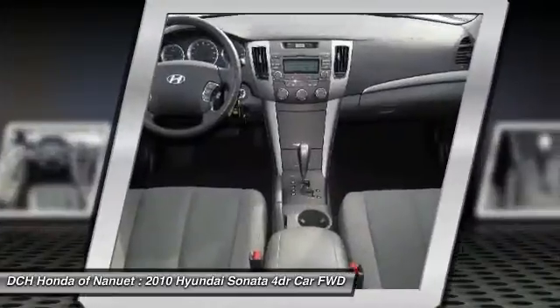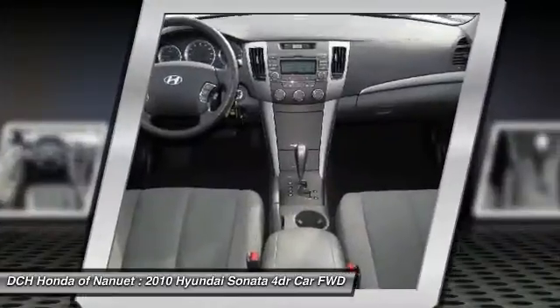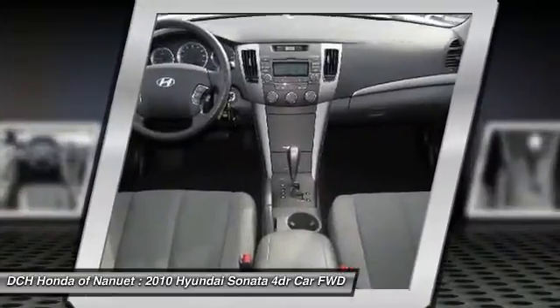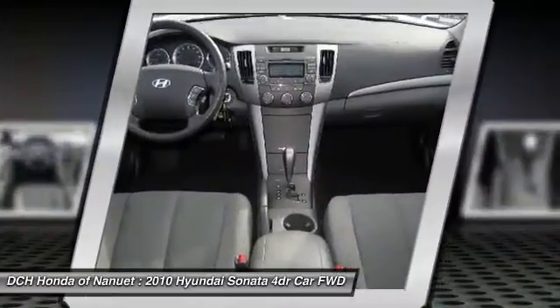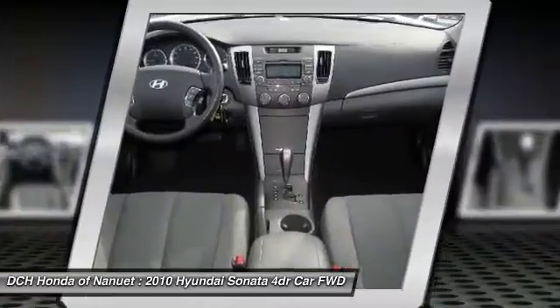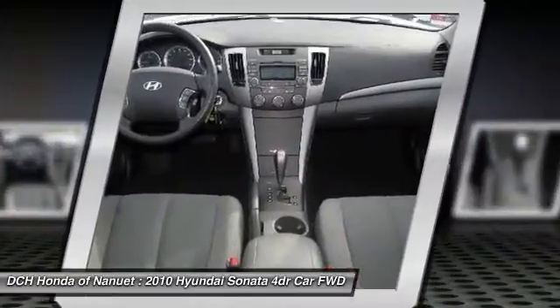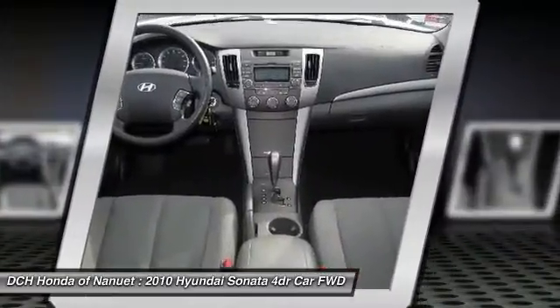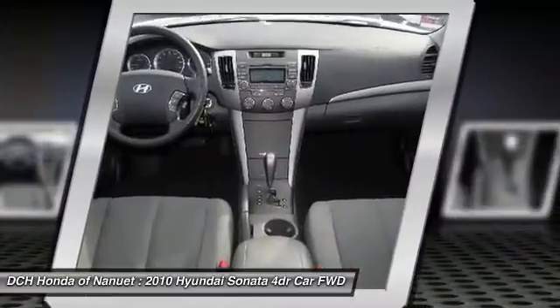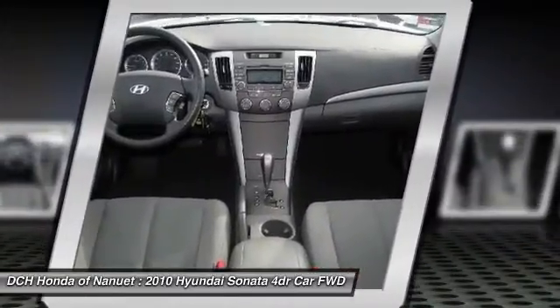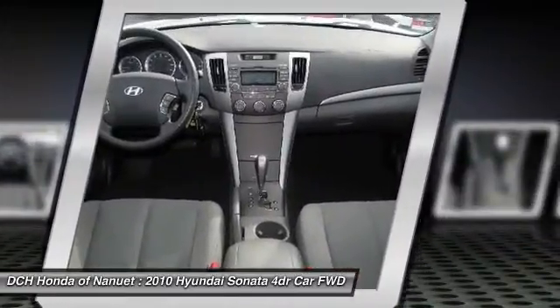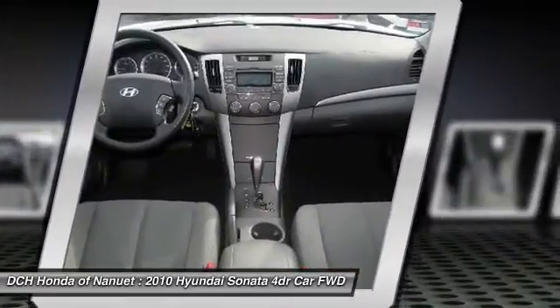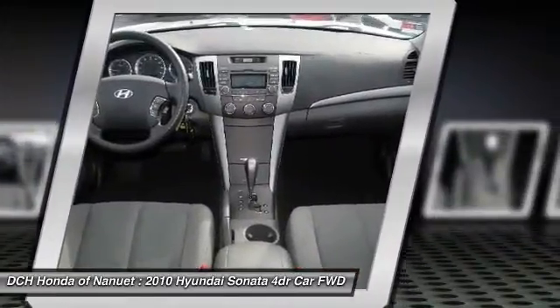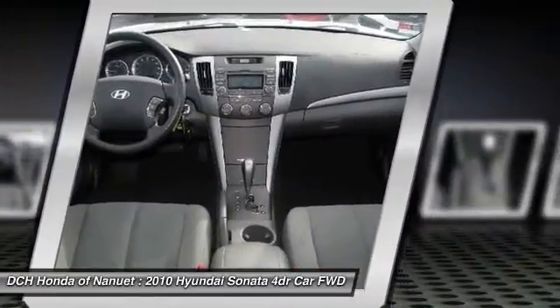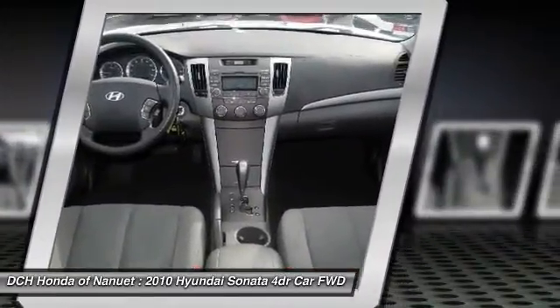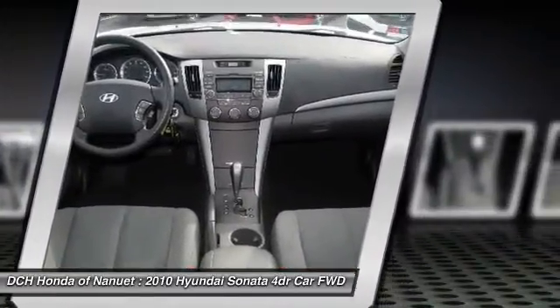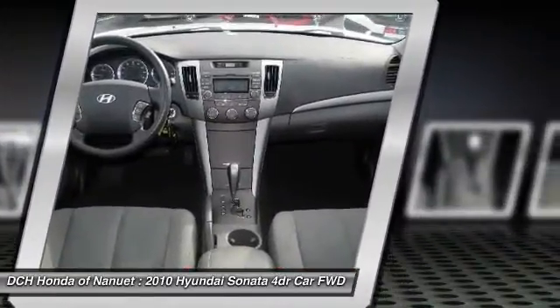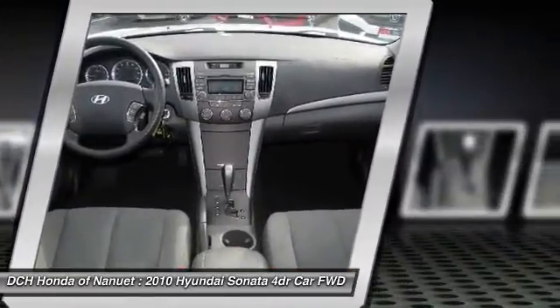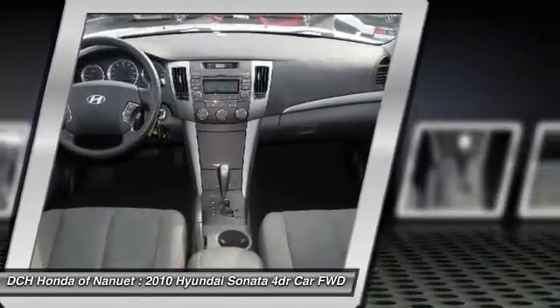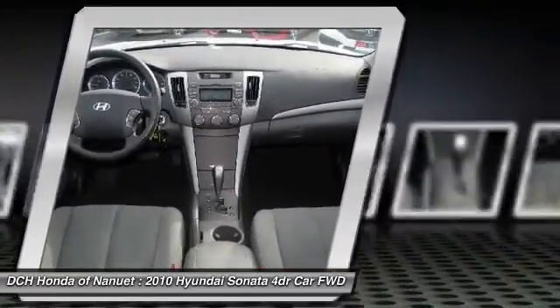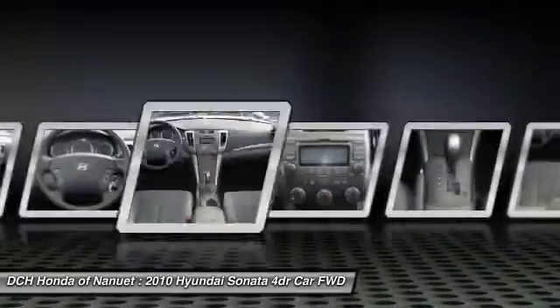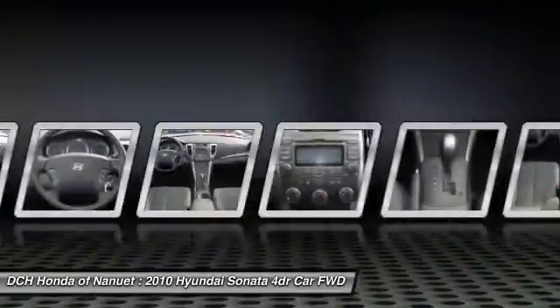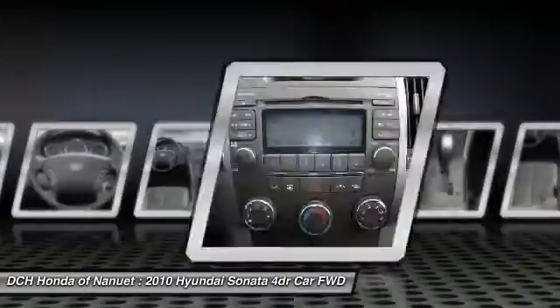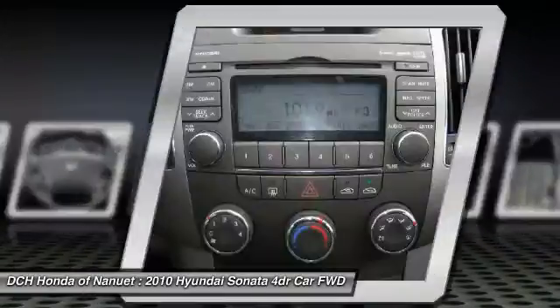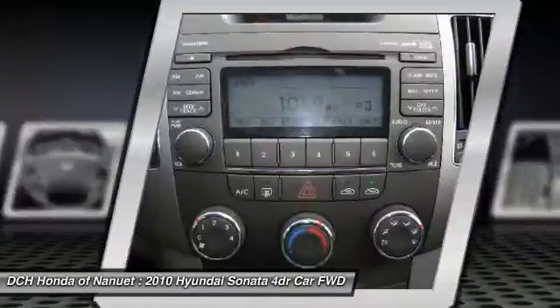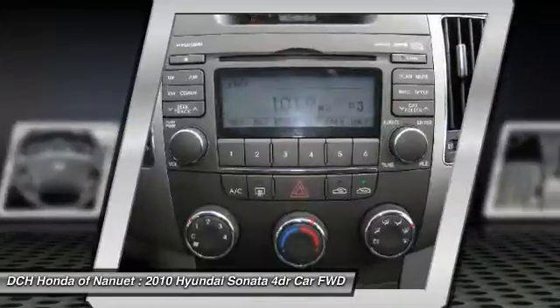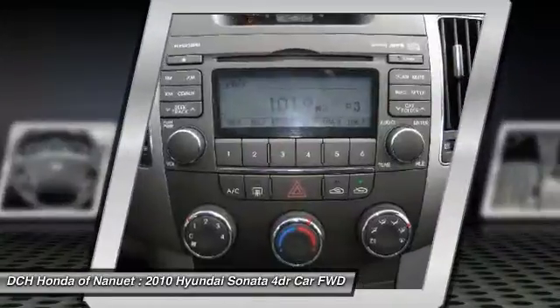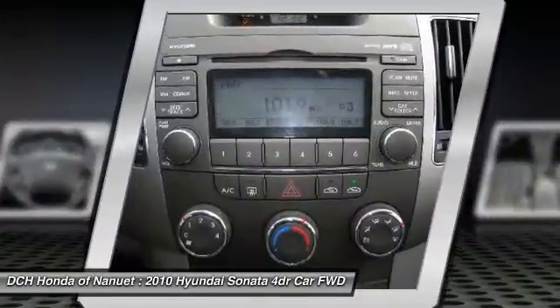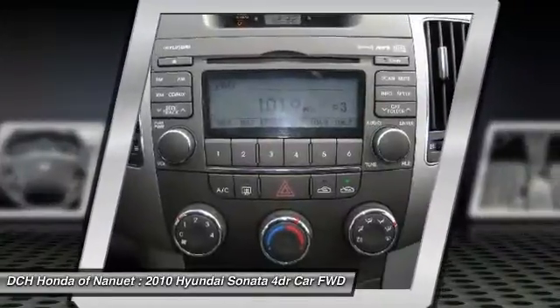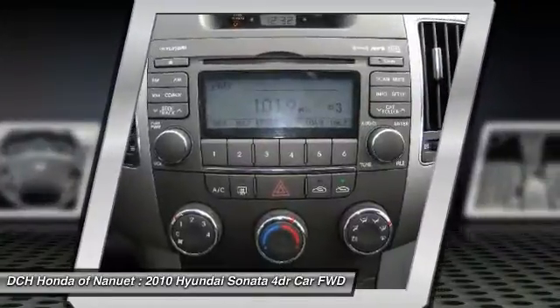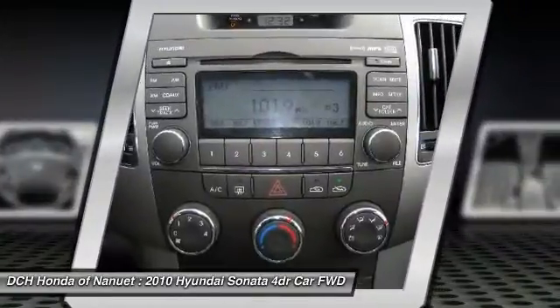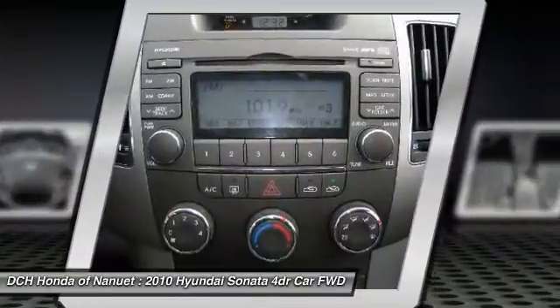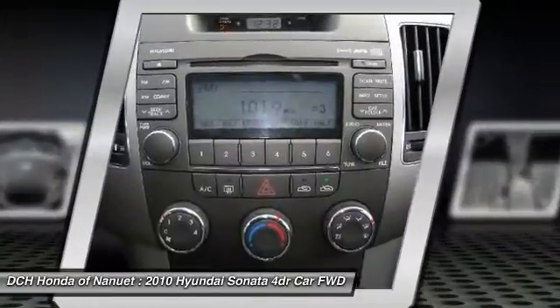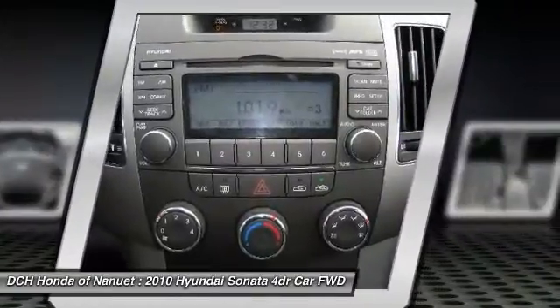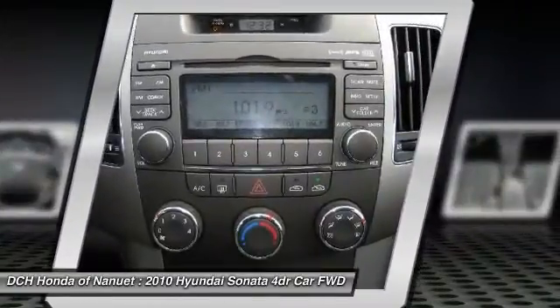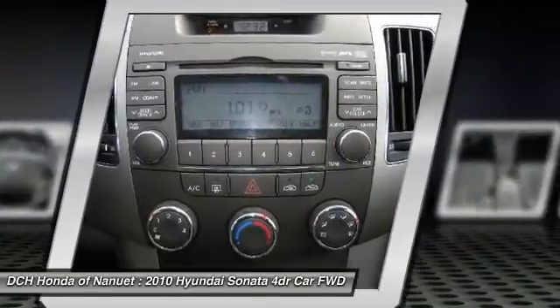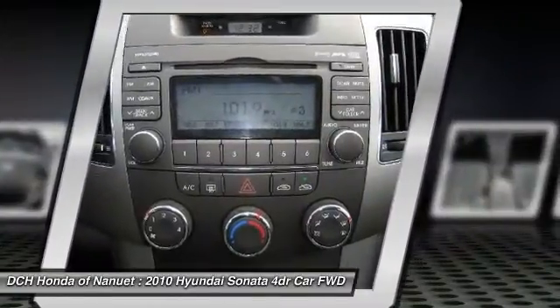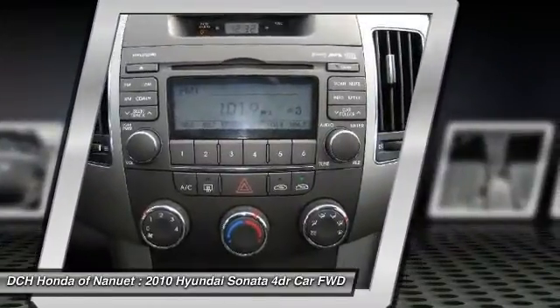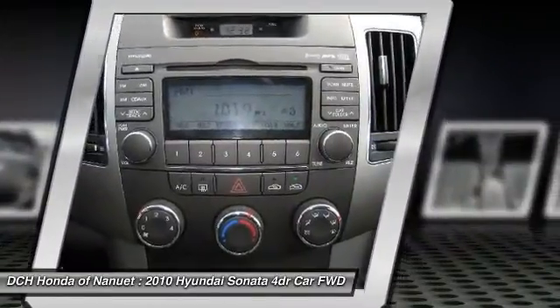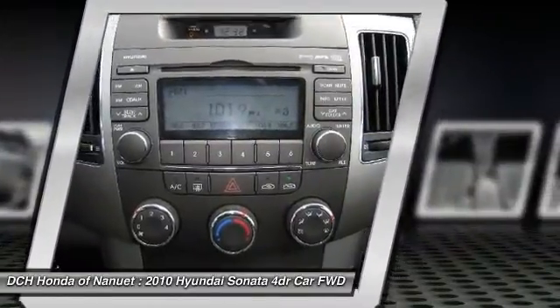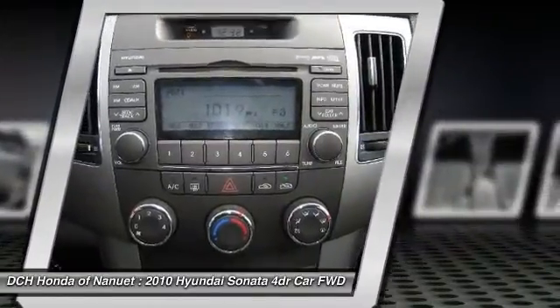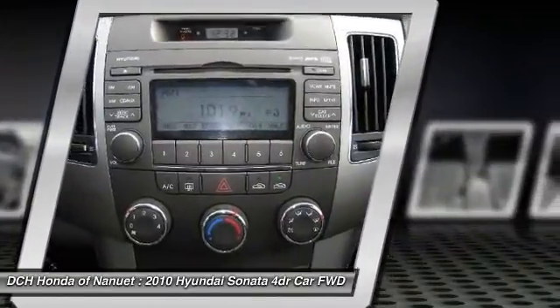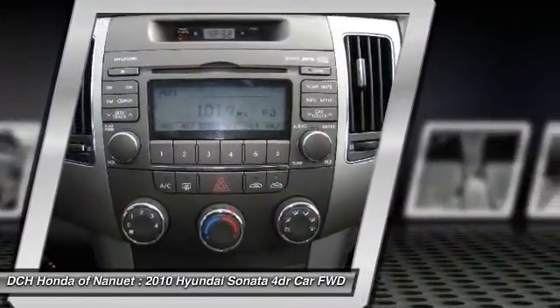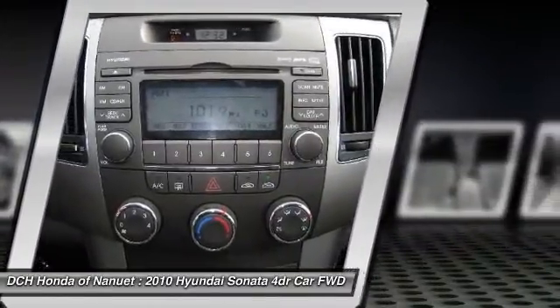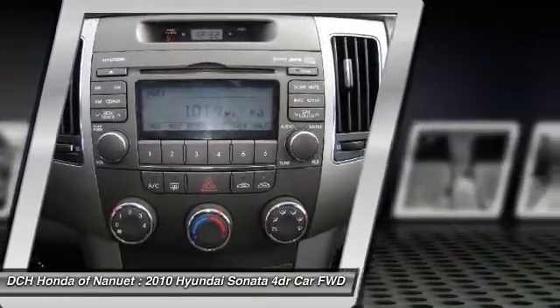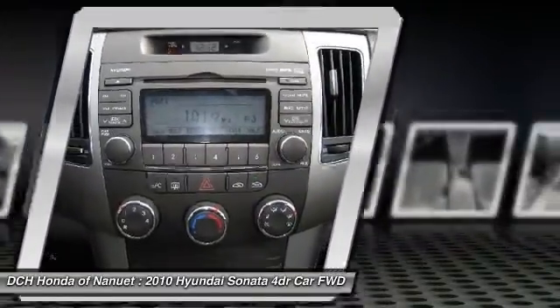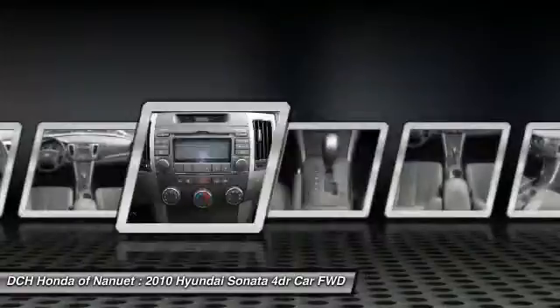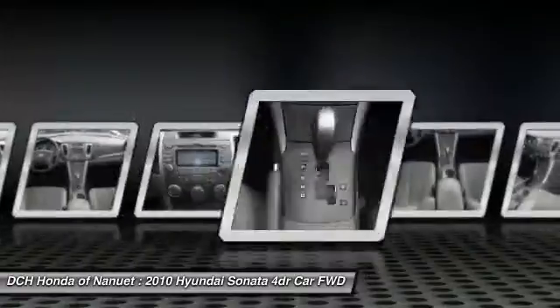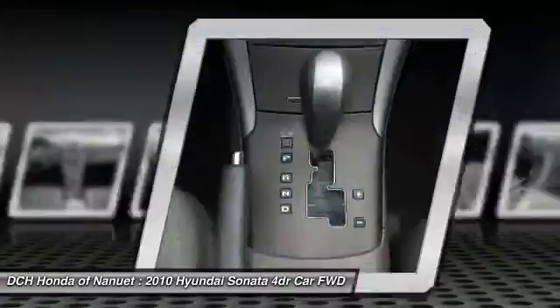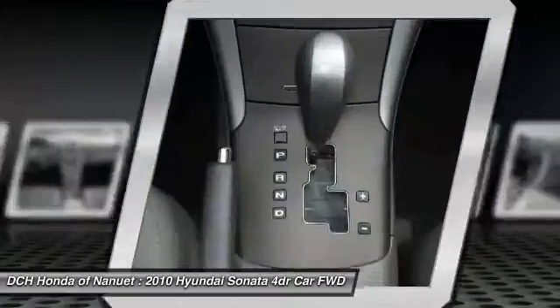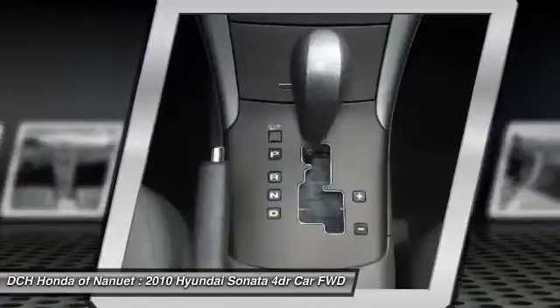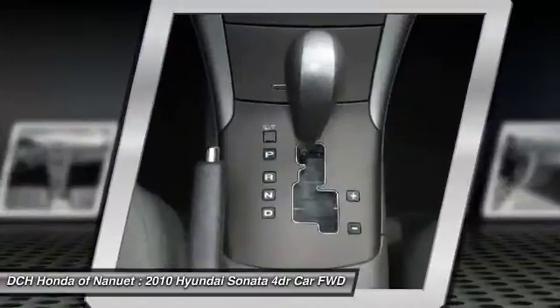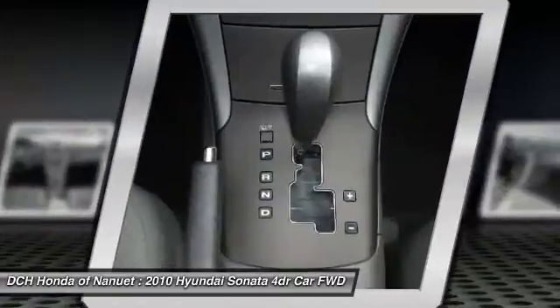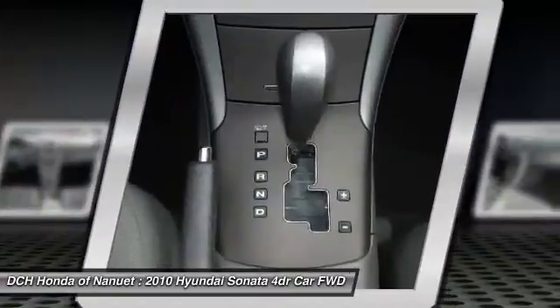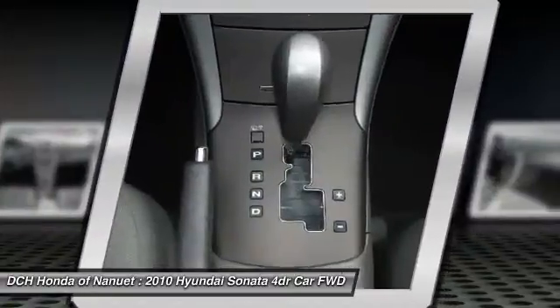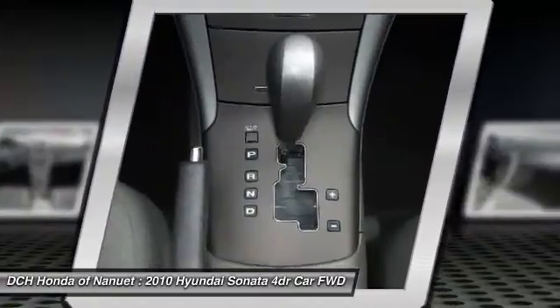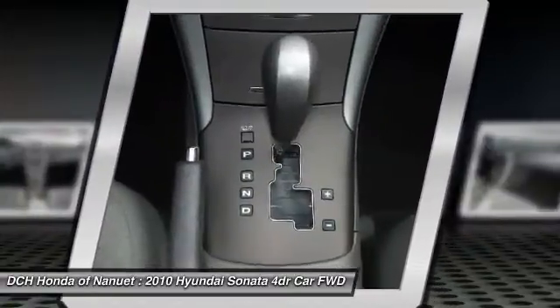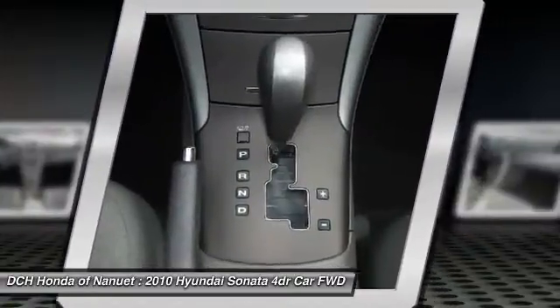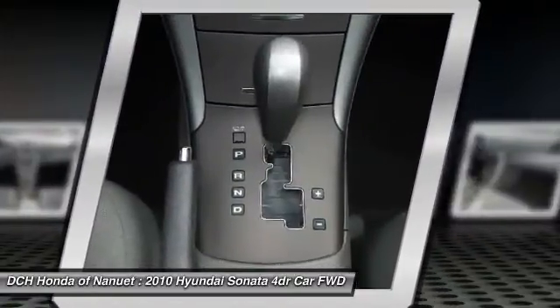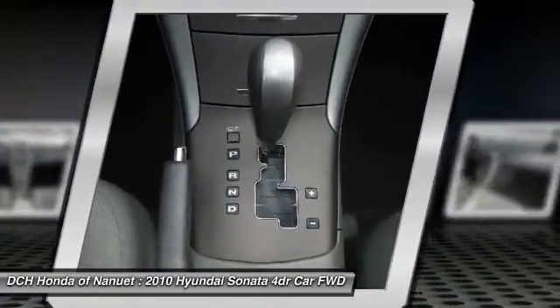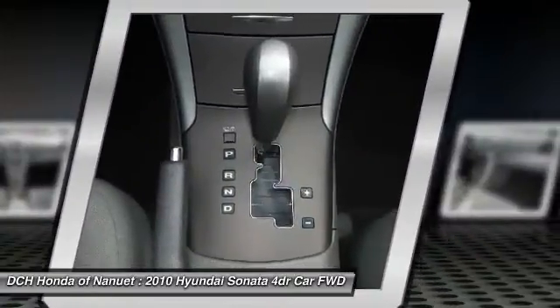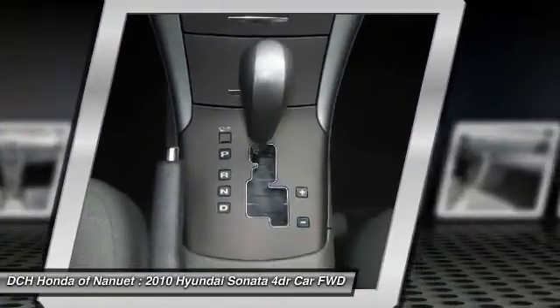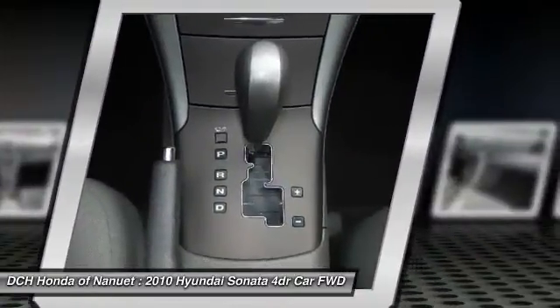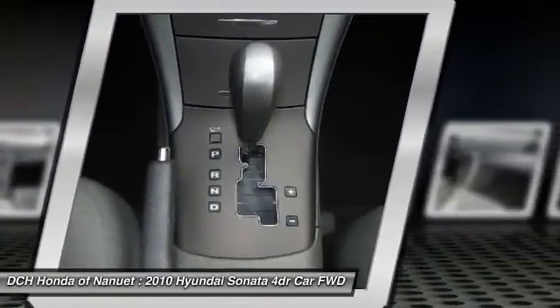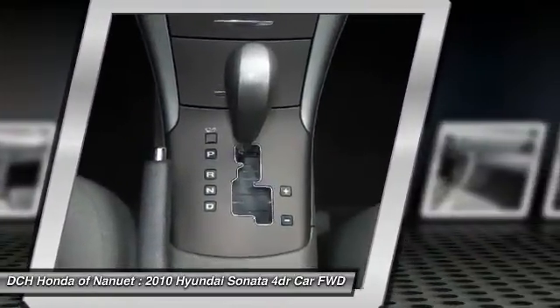Power steering, adjustable steering wheel, four-wheel disc brakes, cruise control, AM-FM stereo radio.